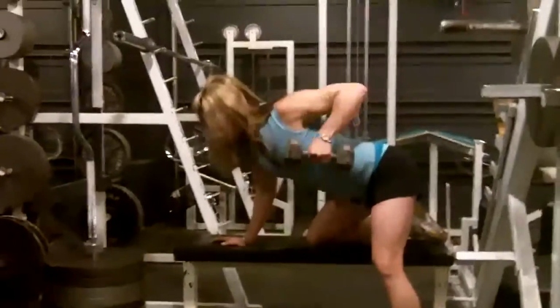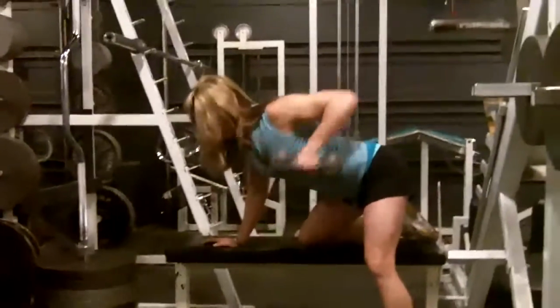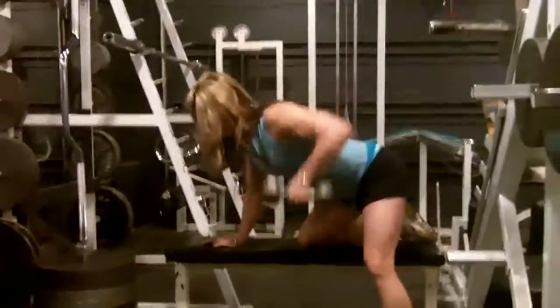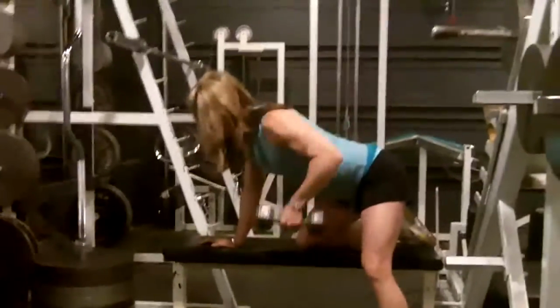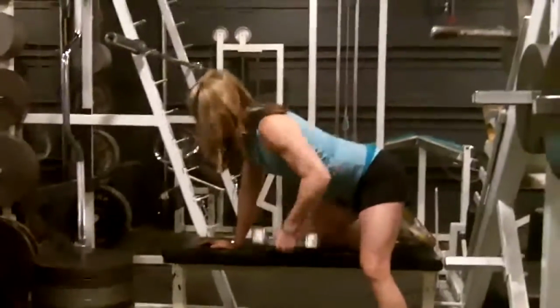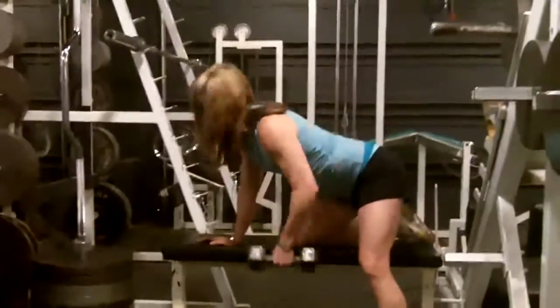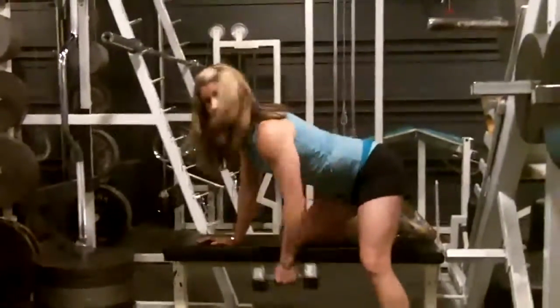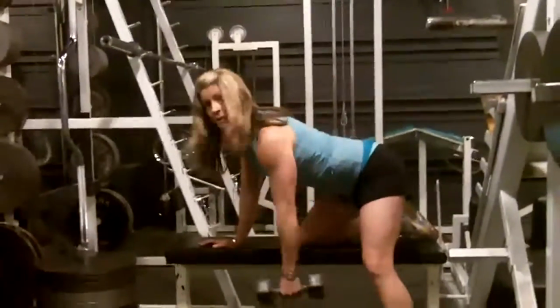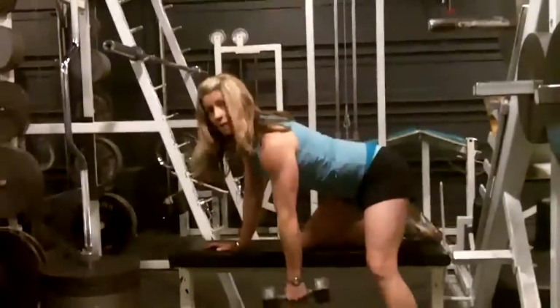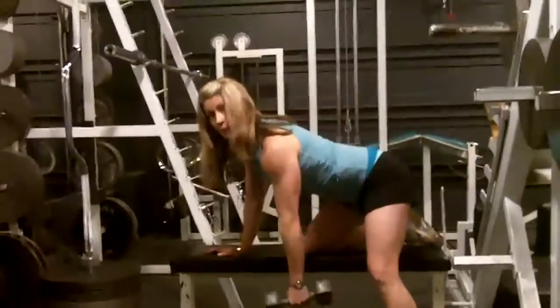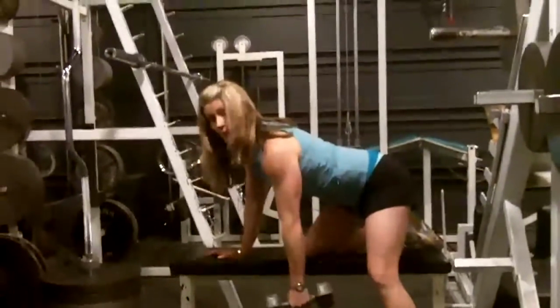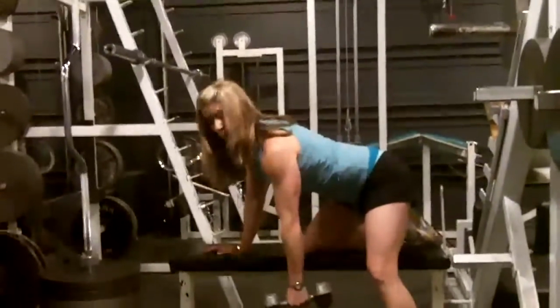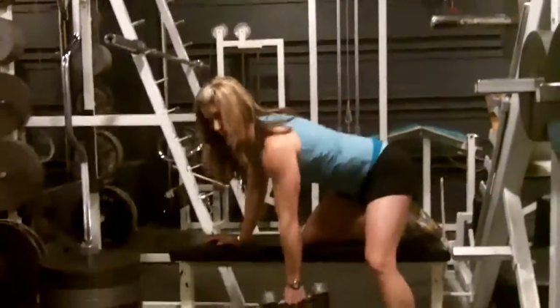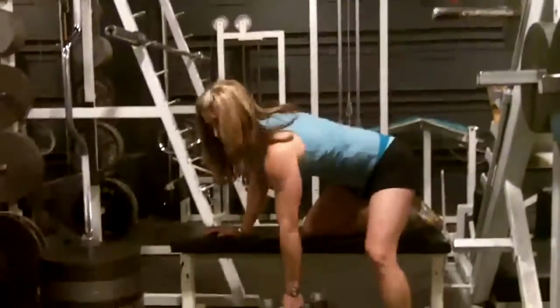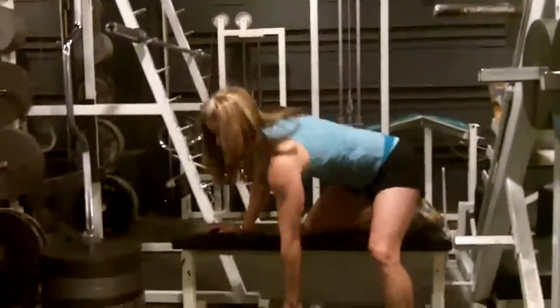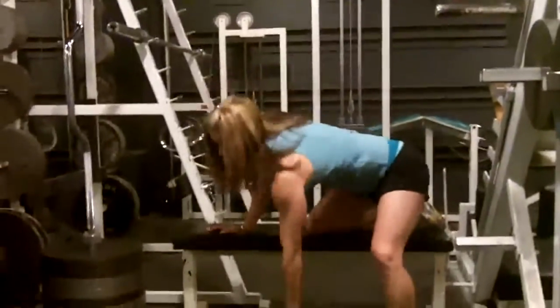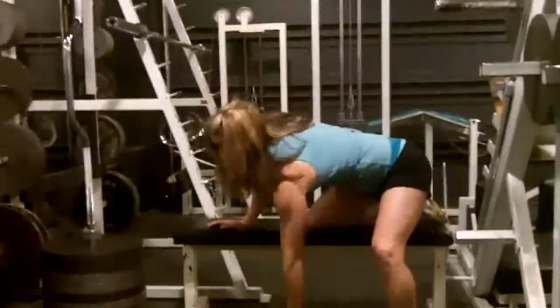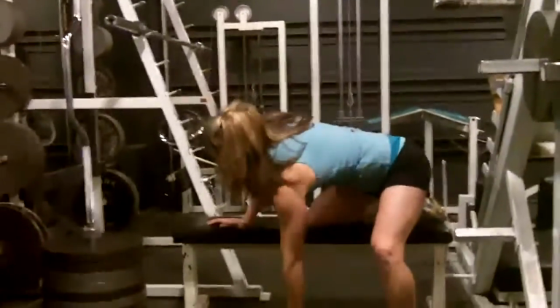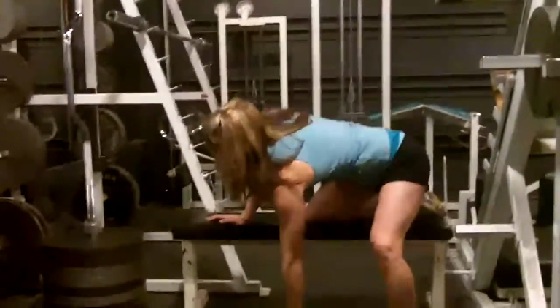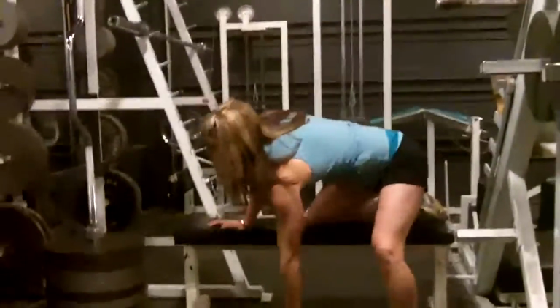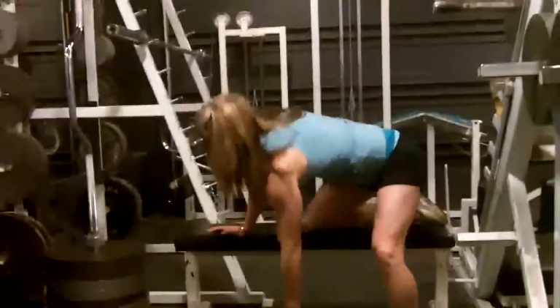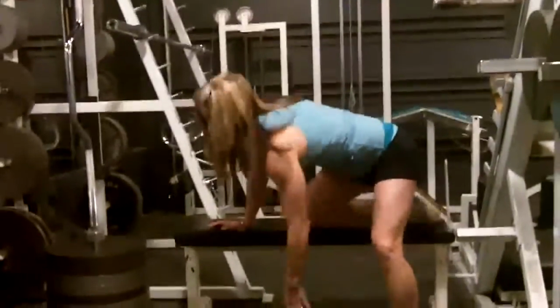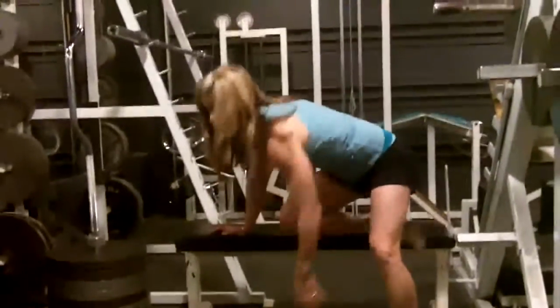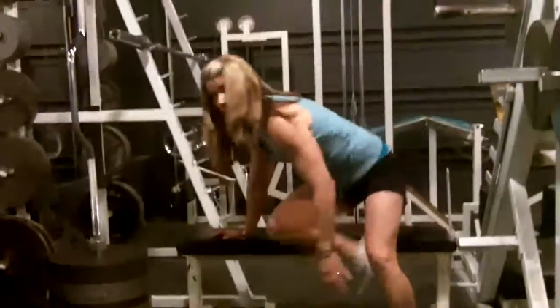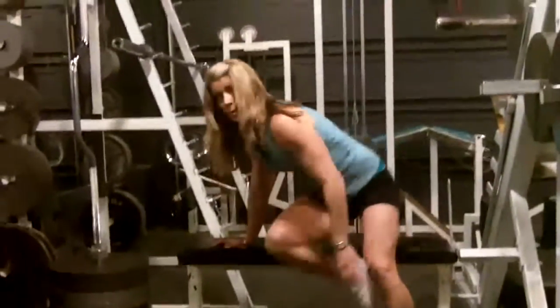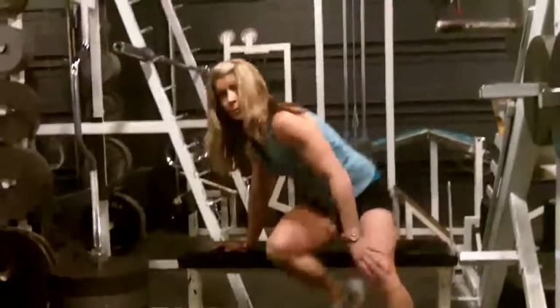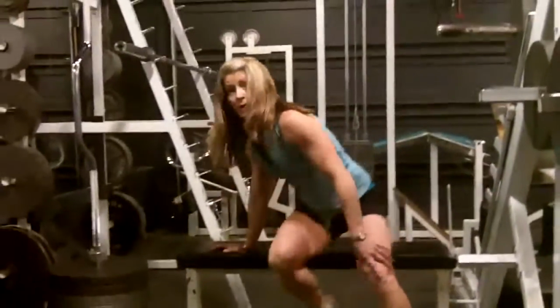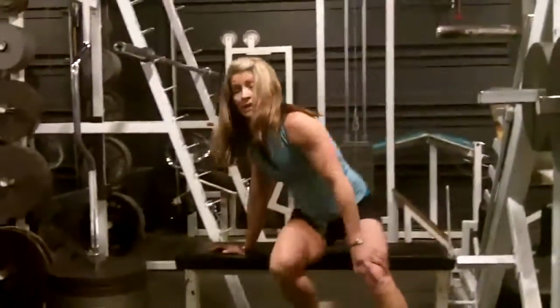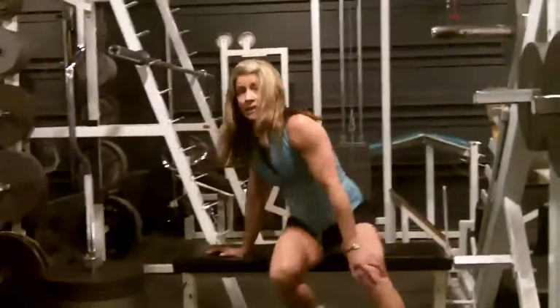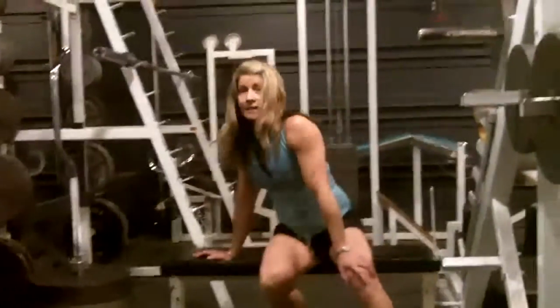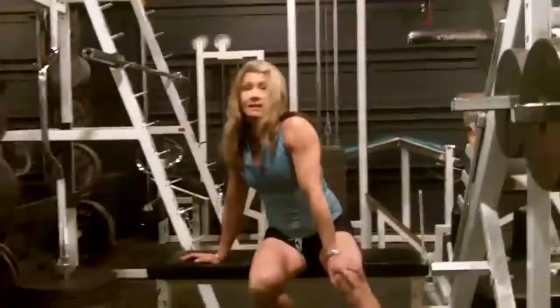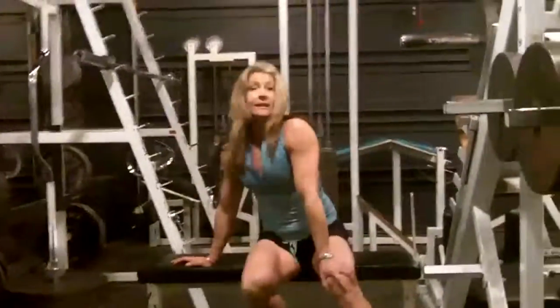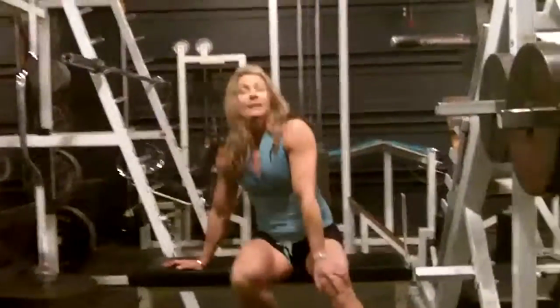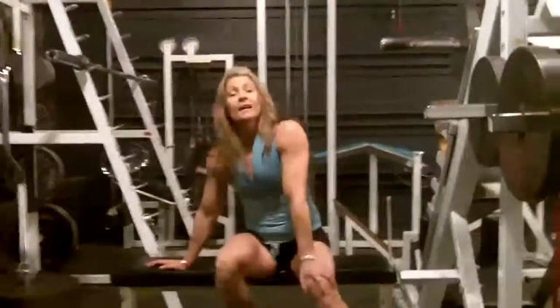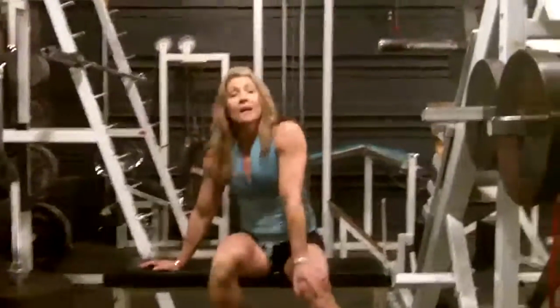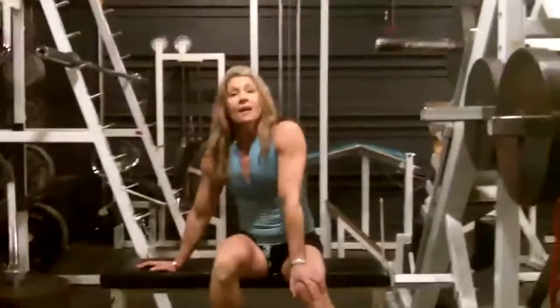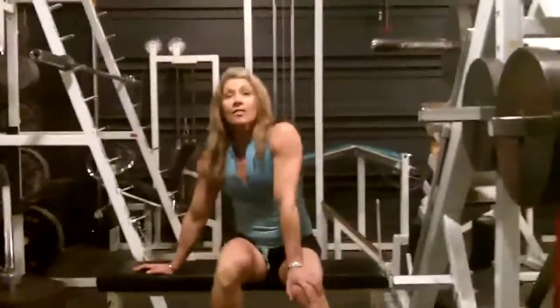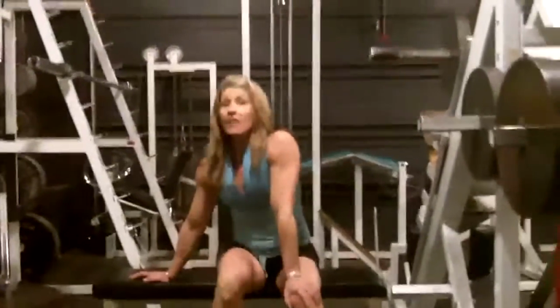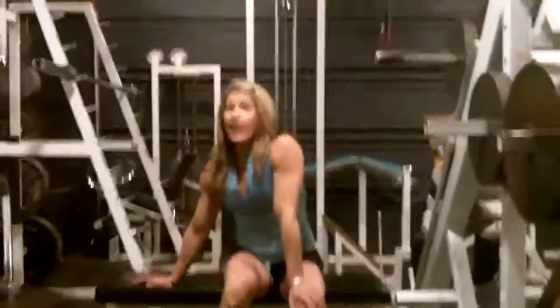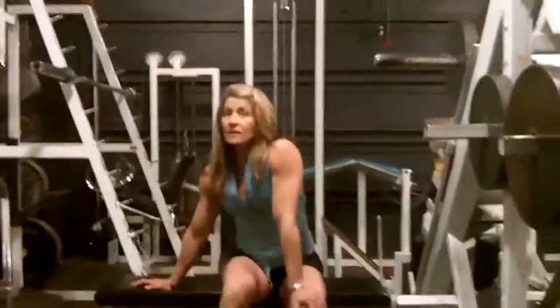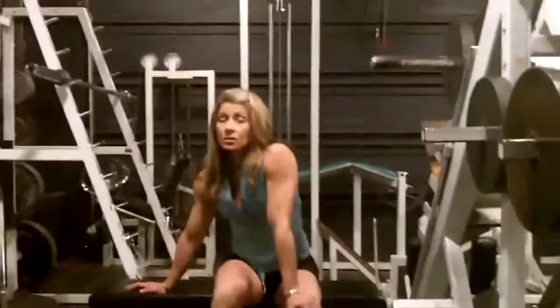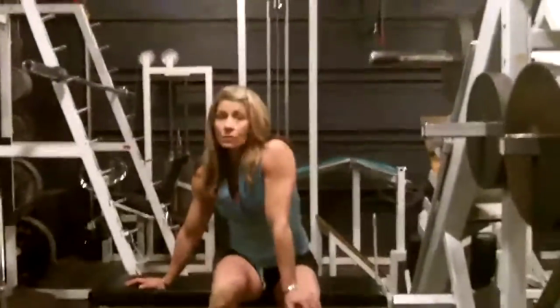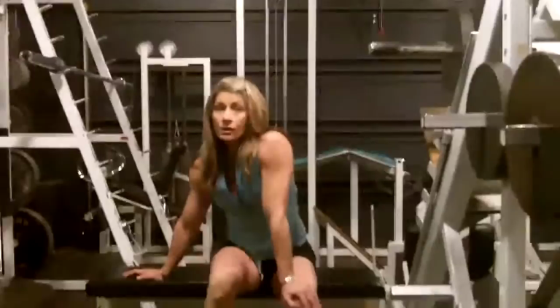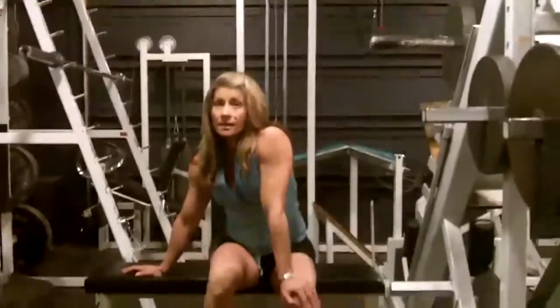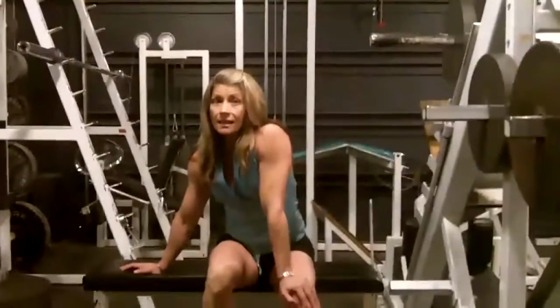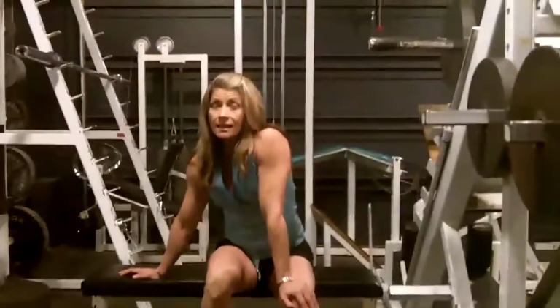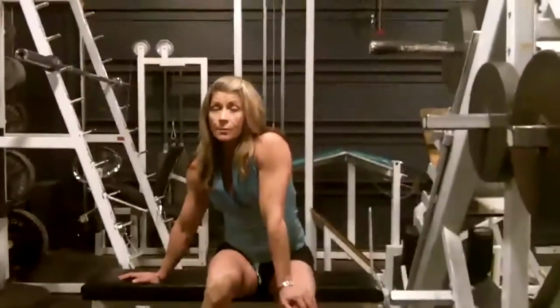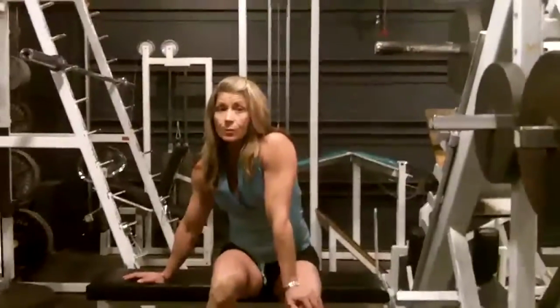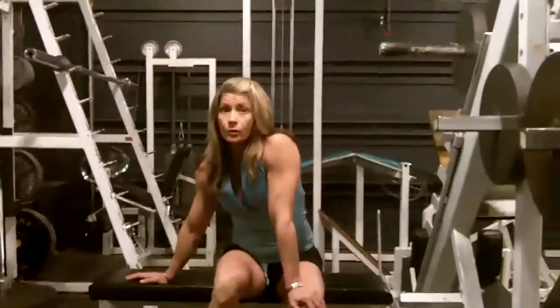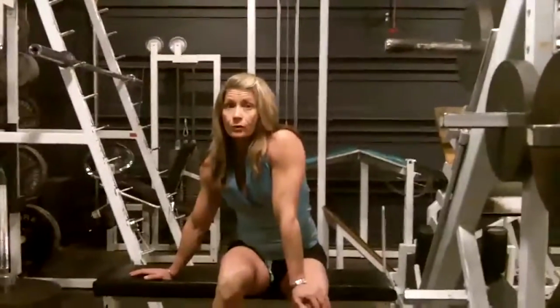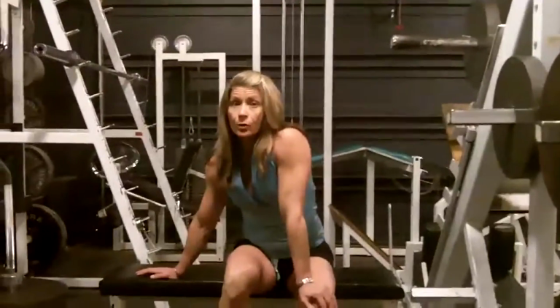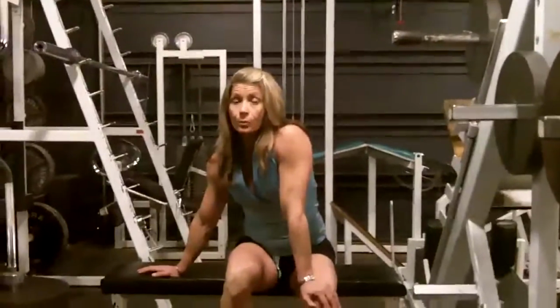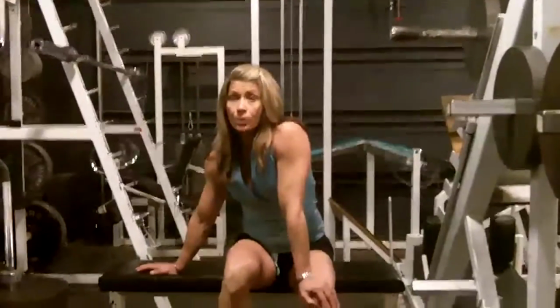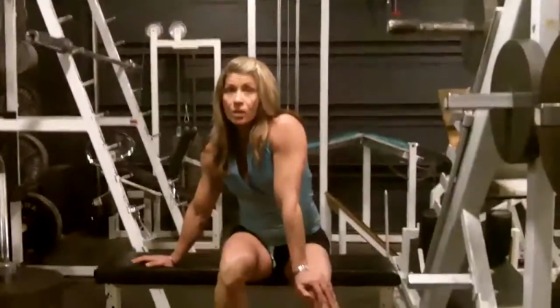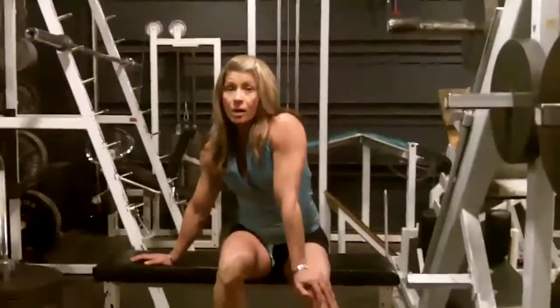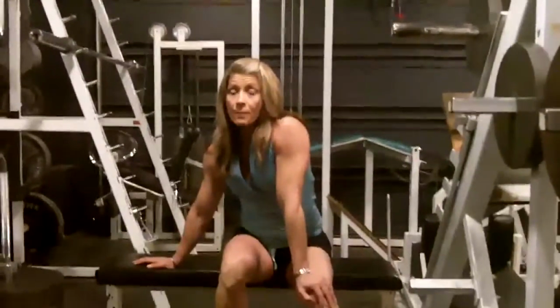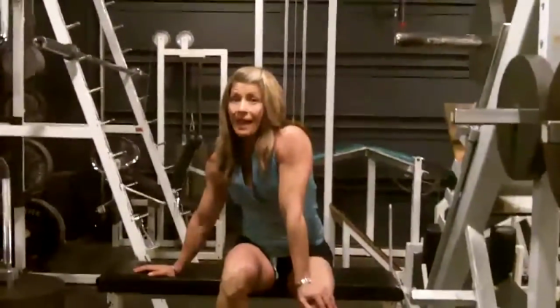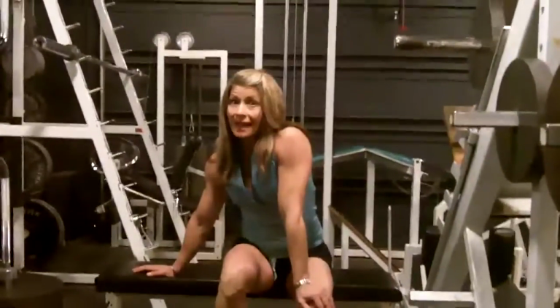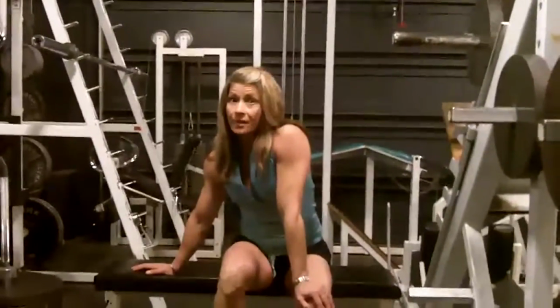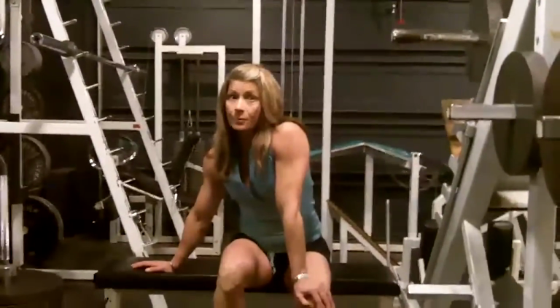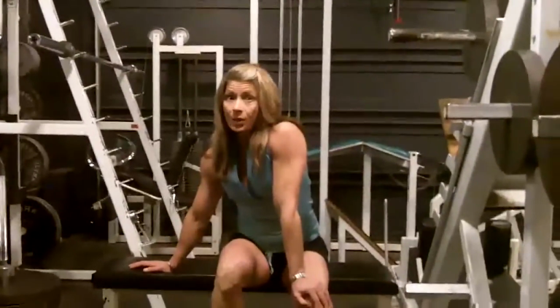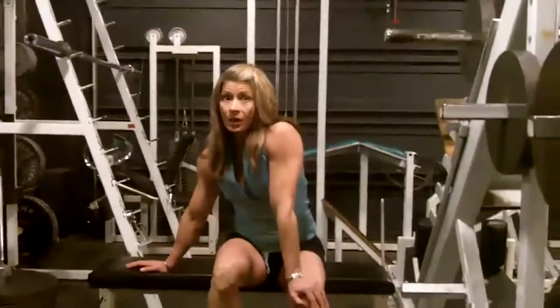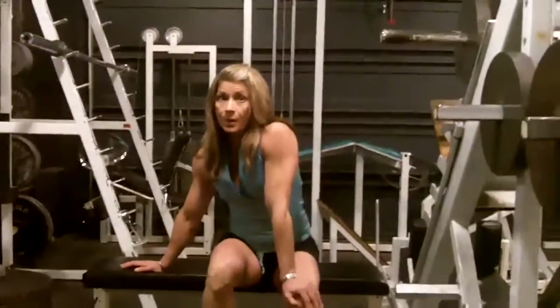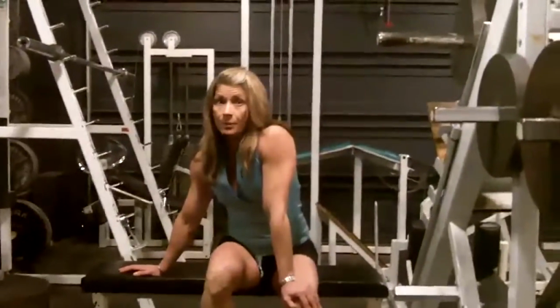So that is the dumbbell row, and surprisingly, that's going to improve your push-up and pull-up.